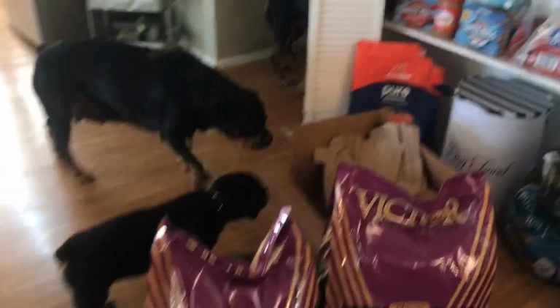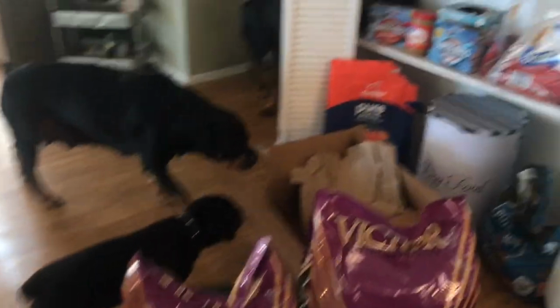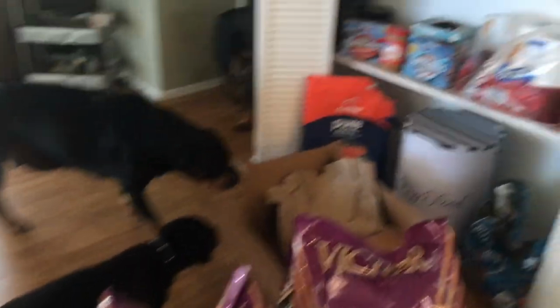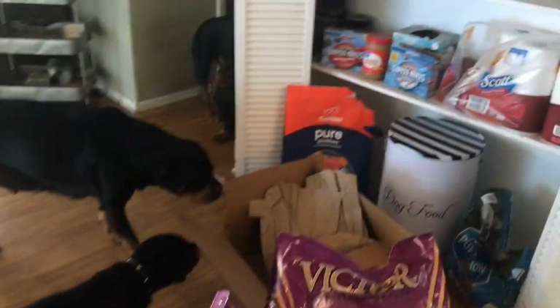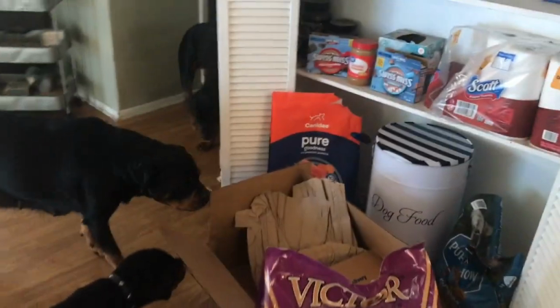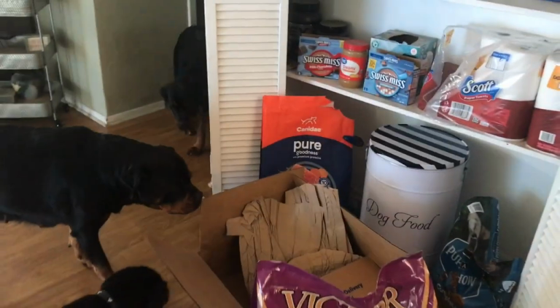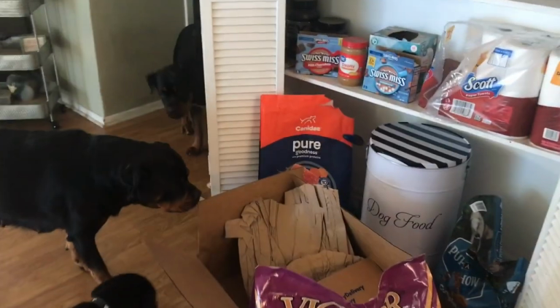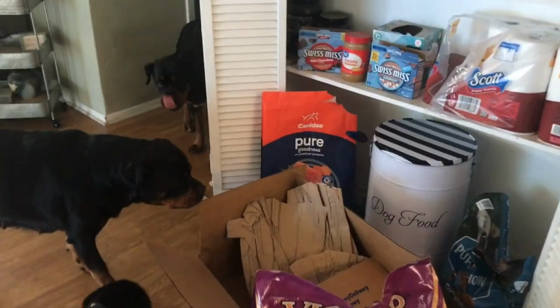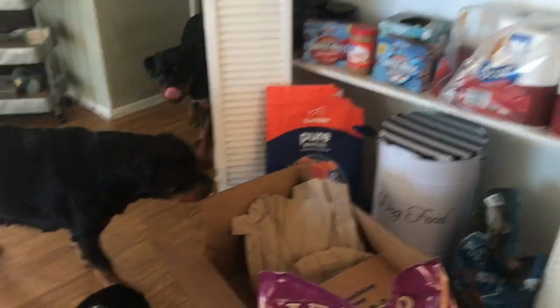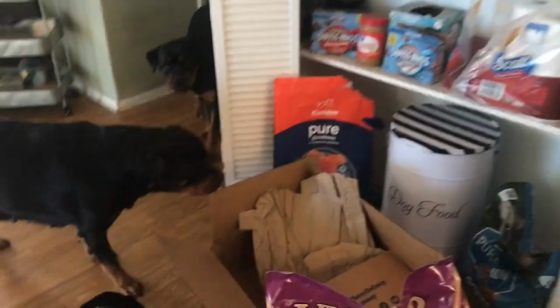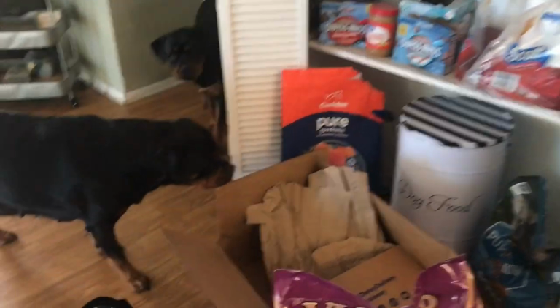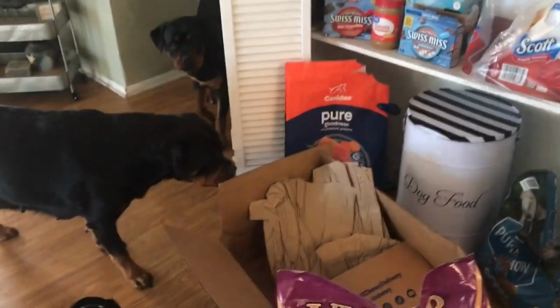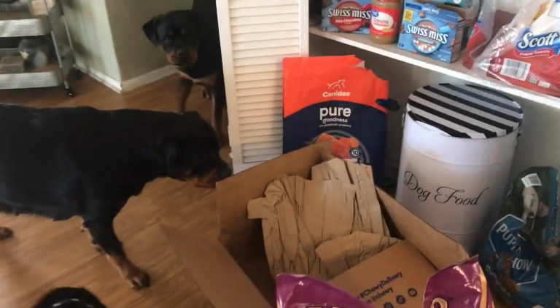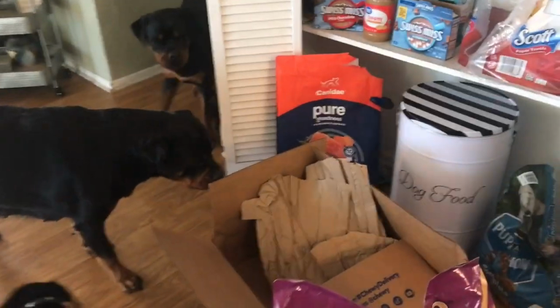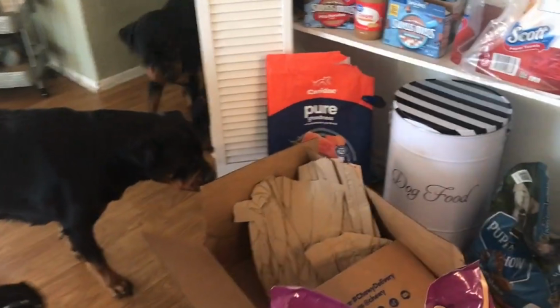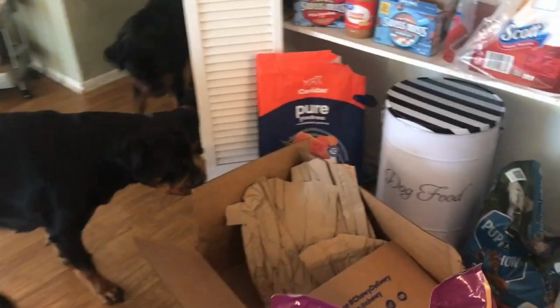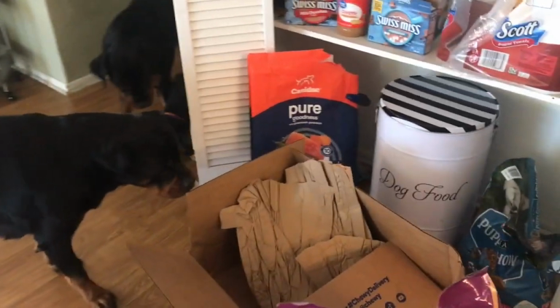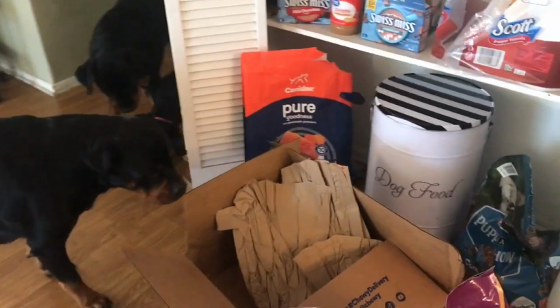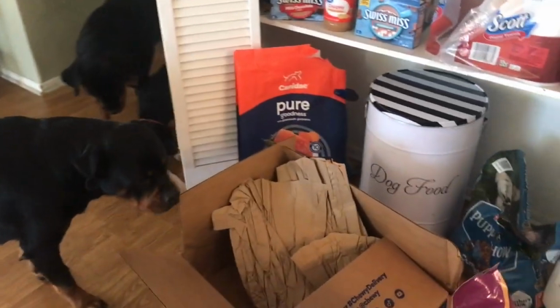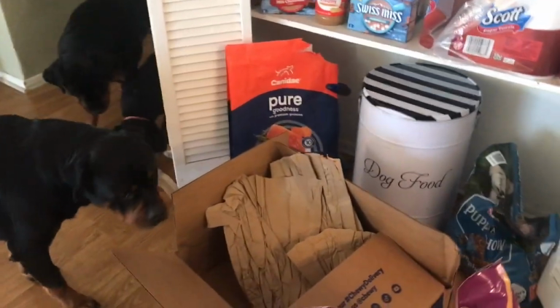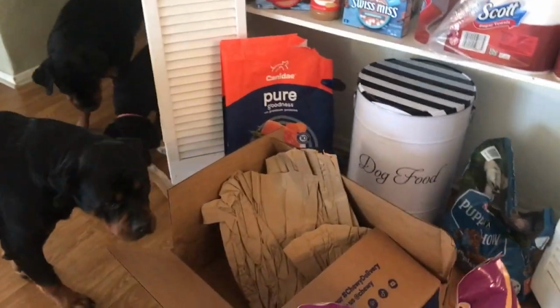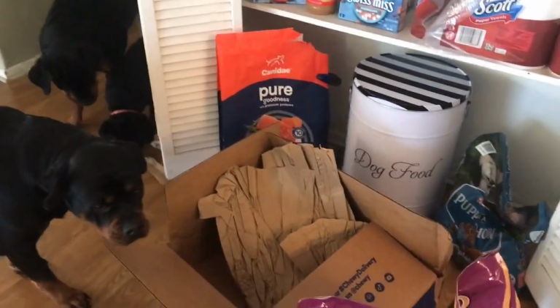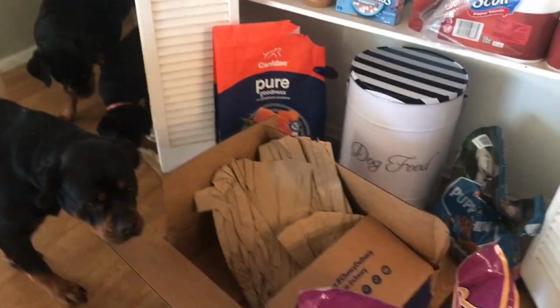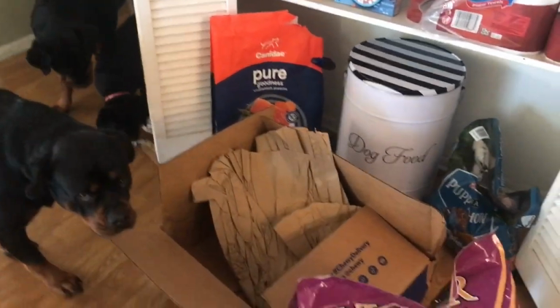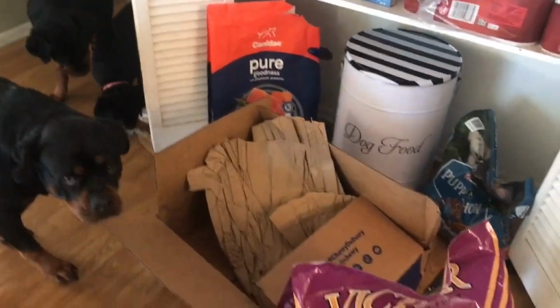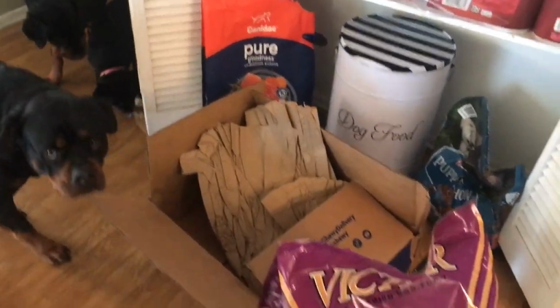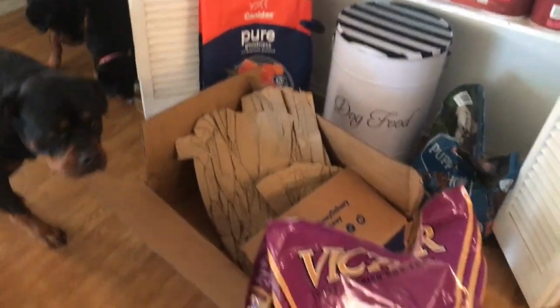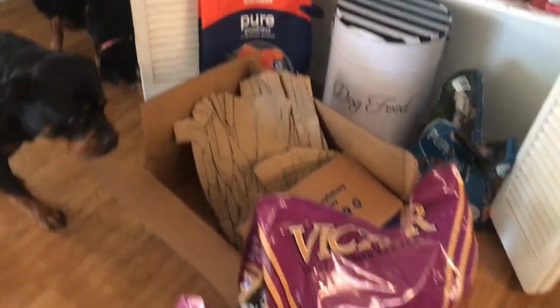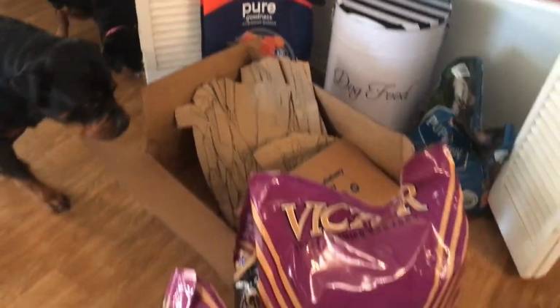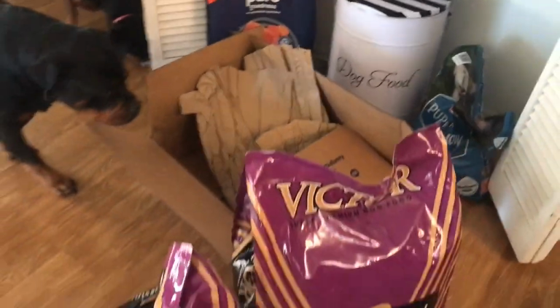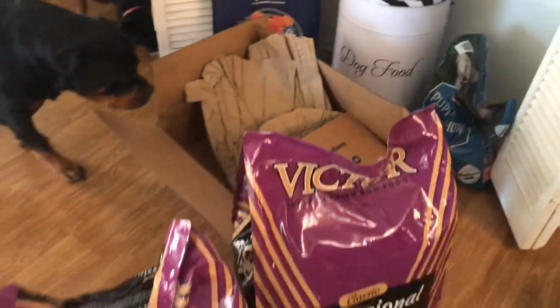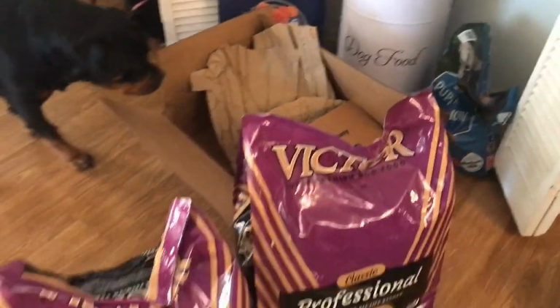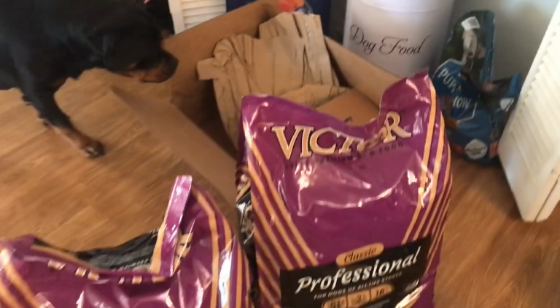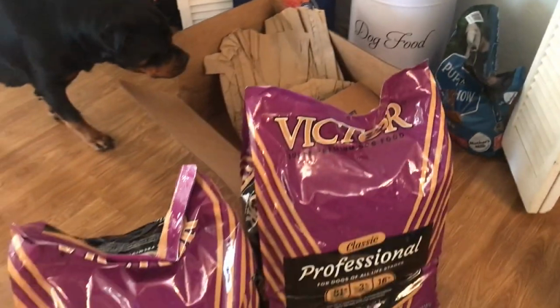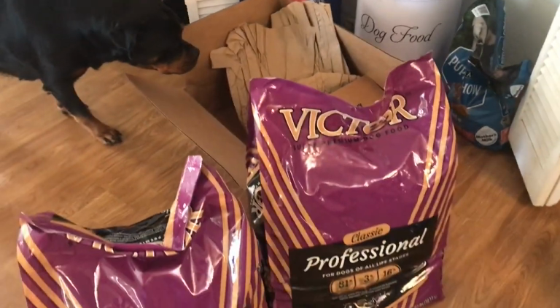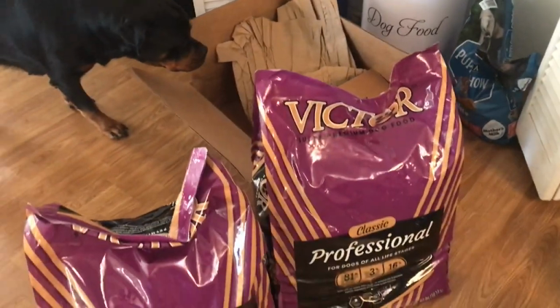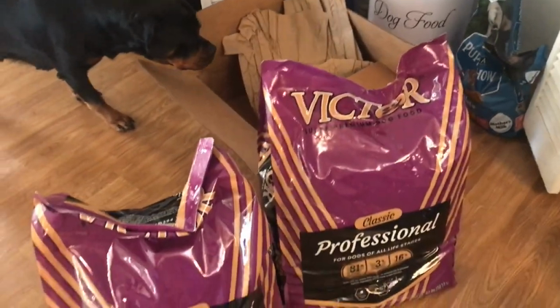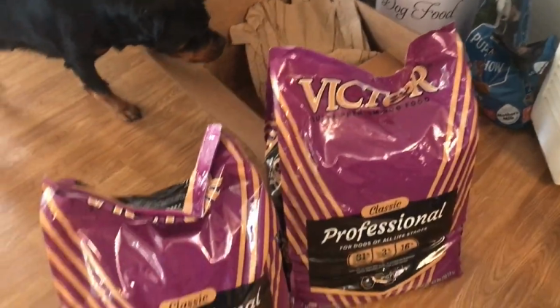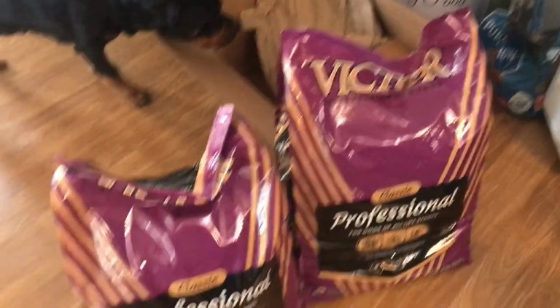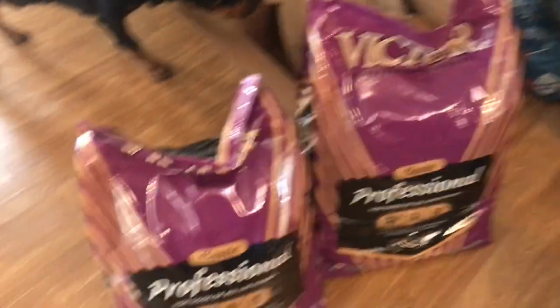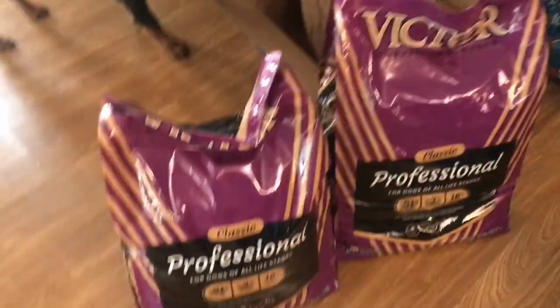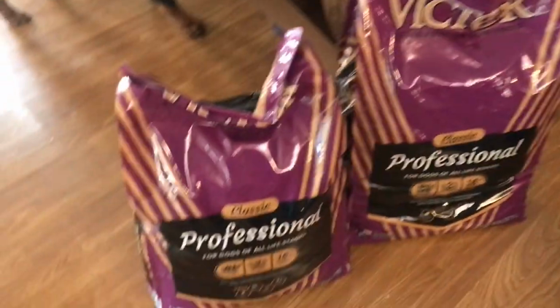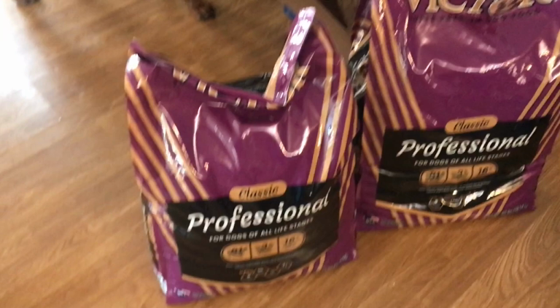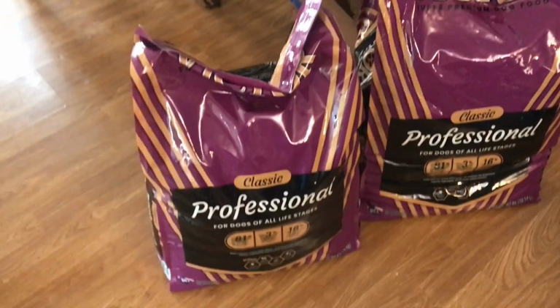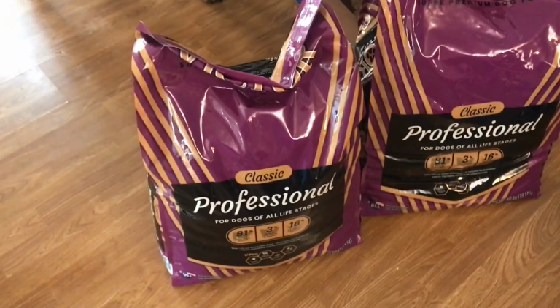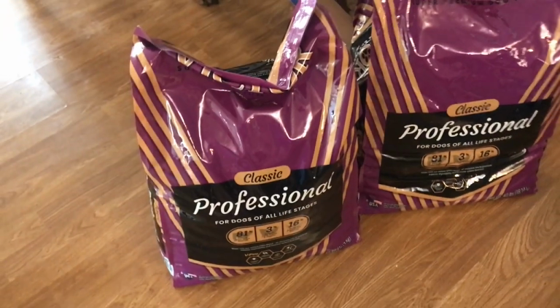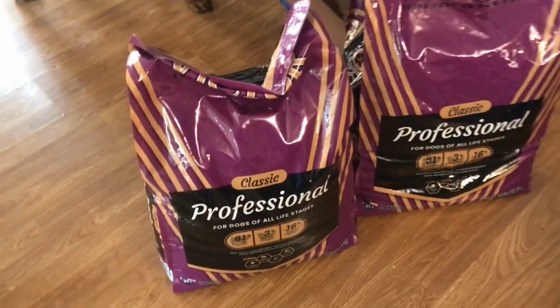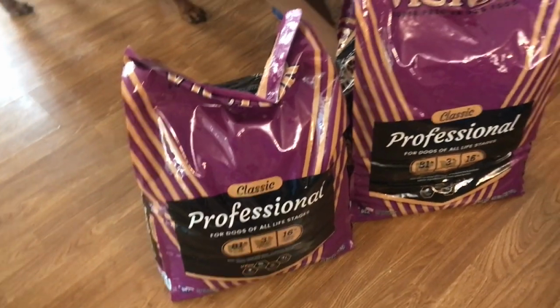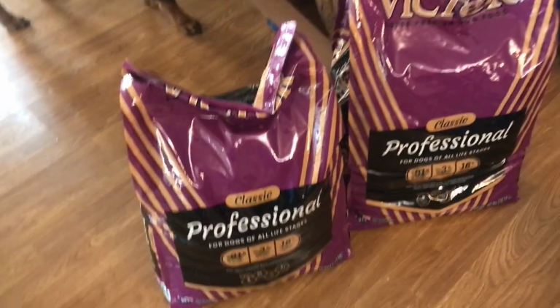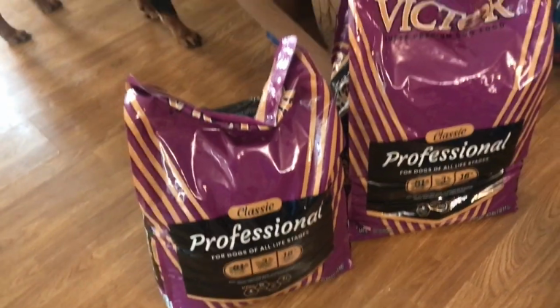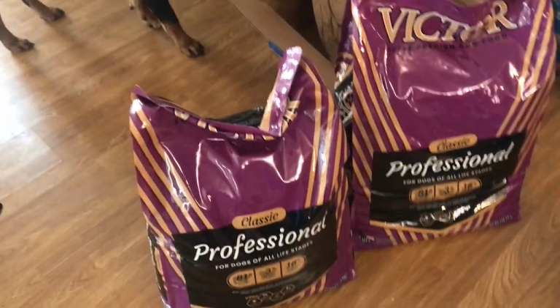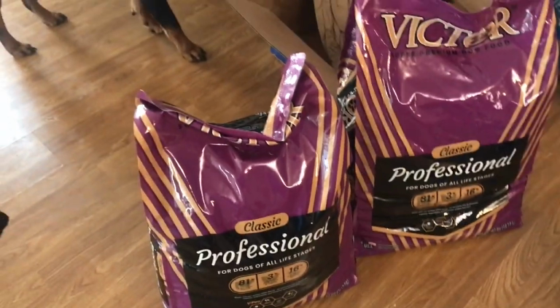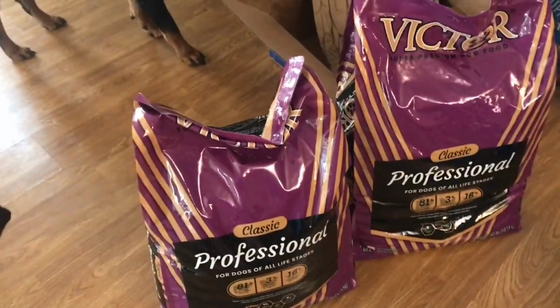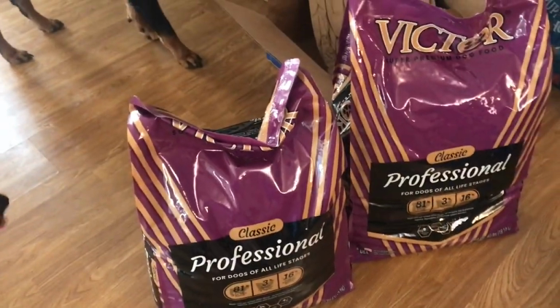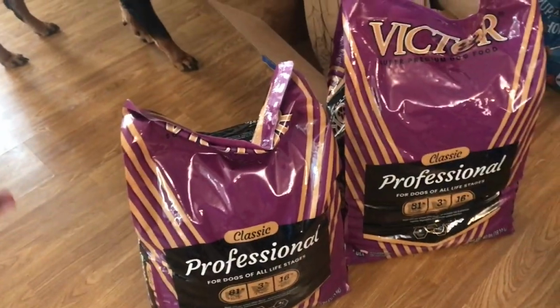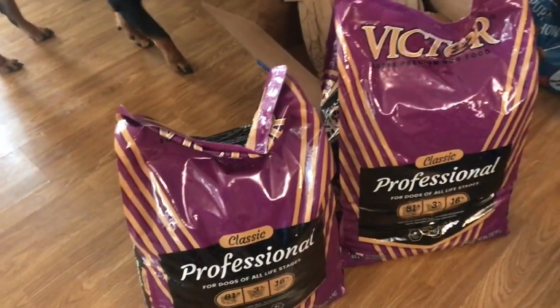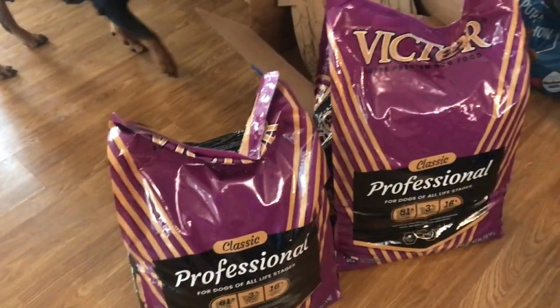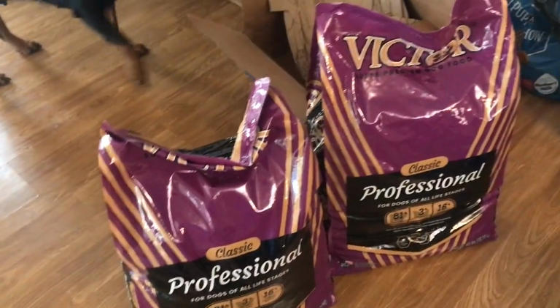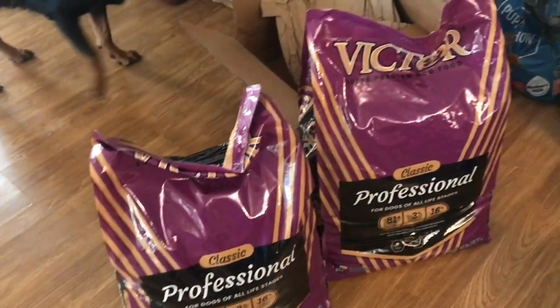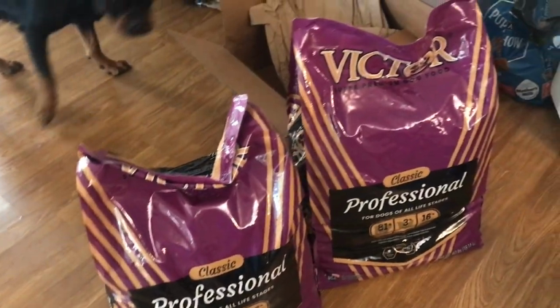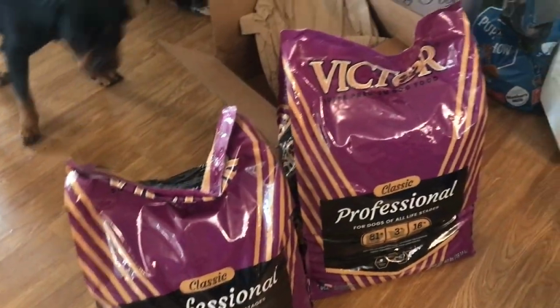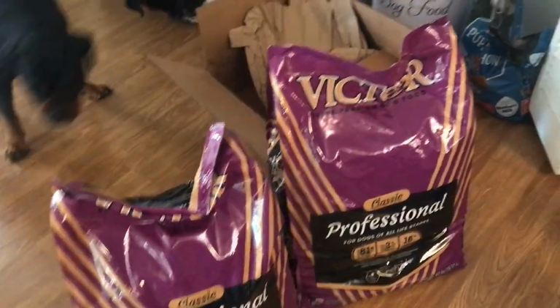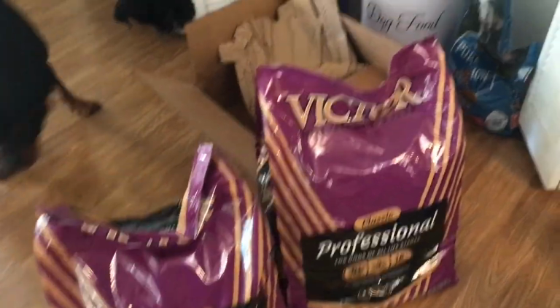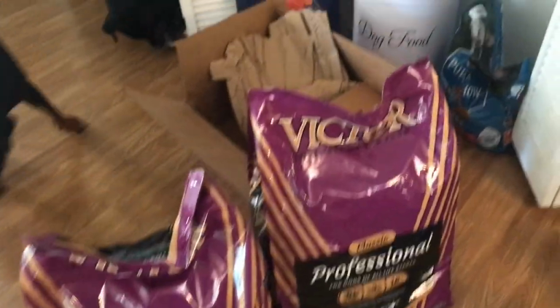The Canaday — like I said, it's really expensive, and their poops were kind of soft. Their poops are perfect on the Victor.